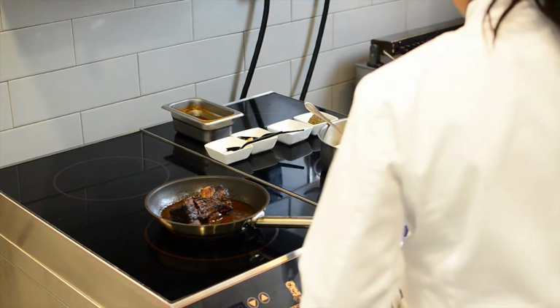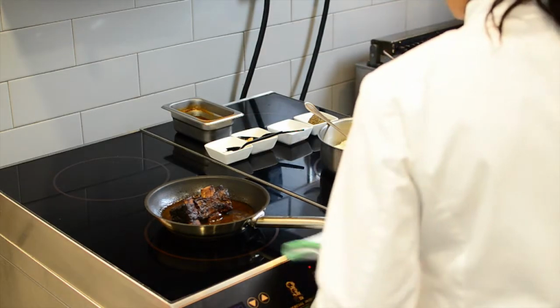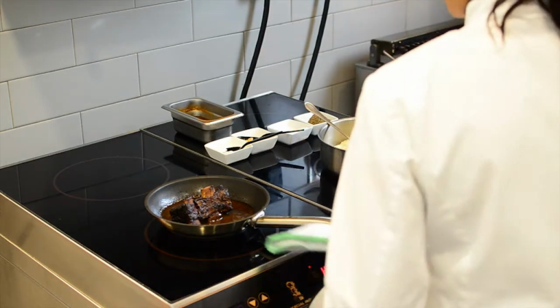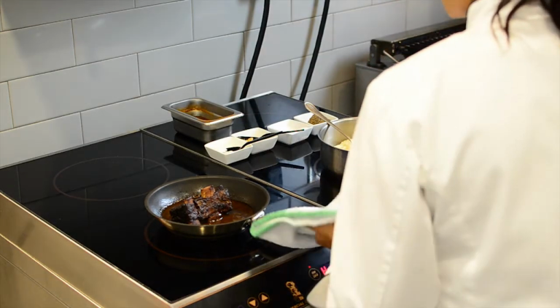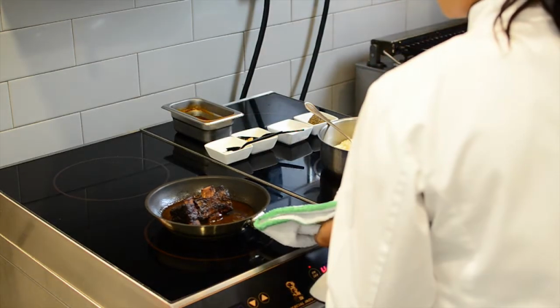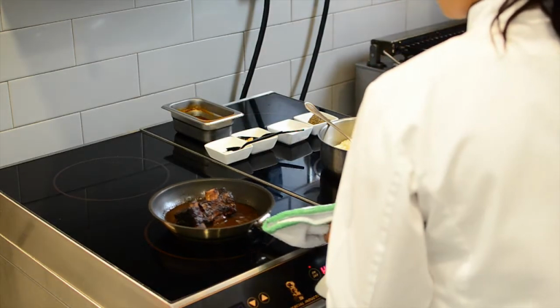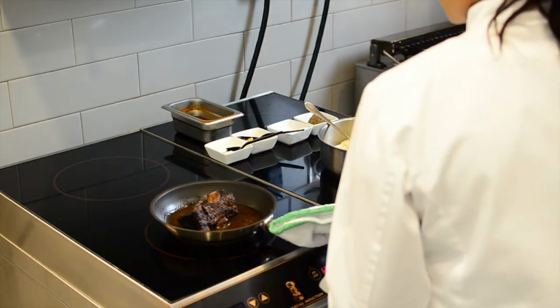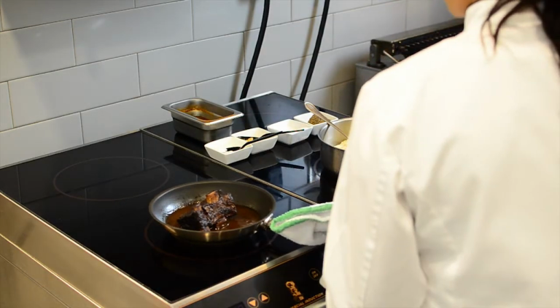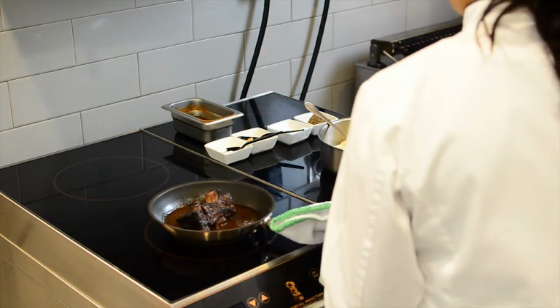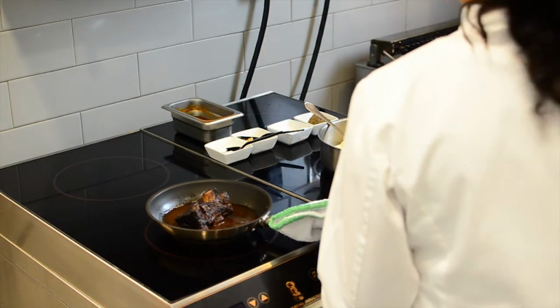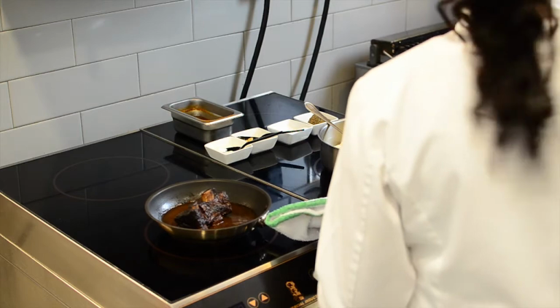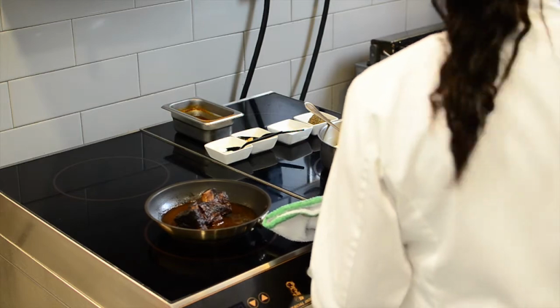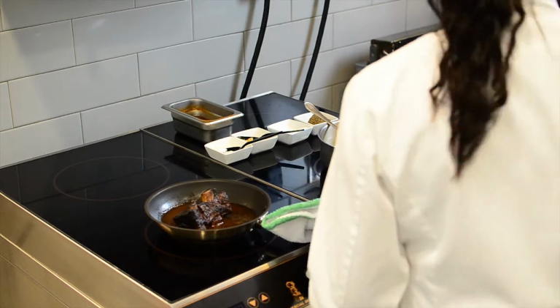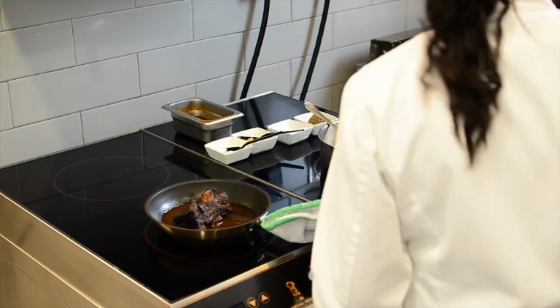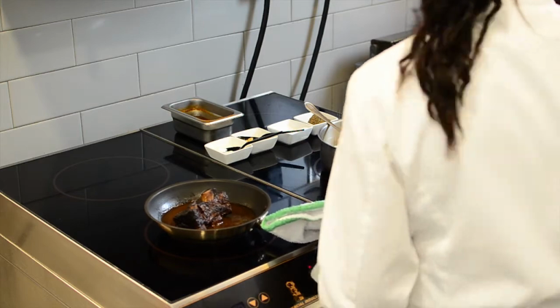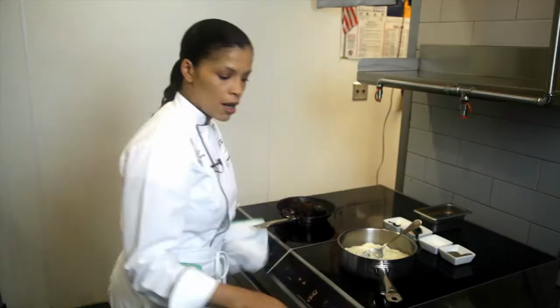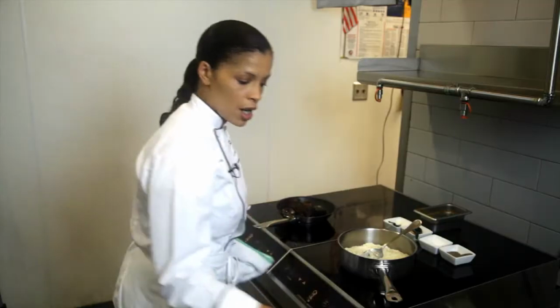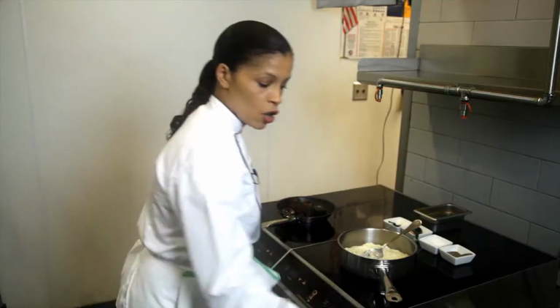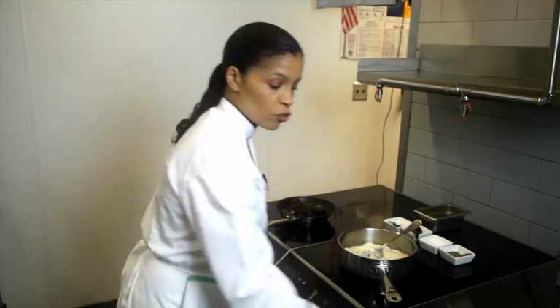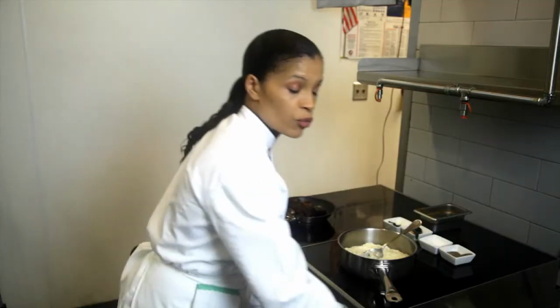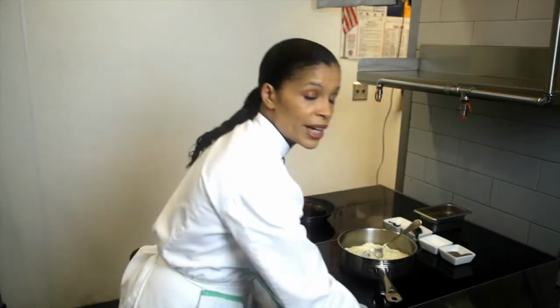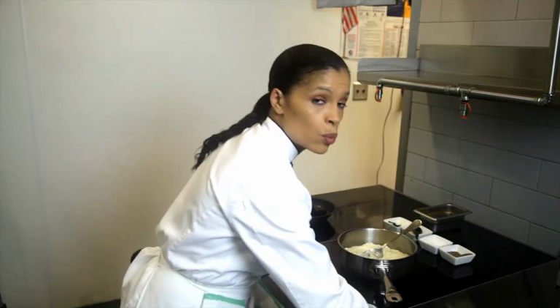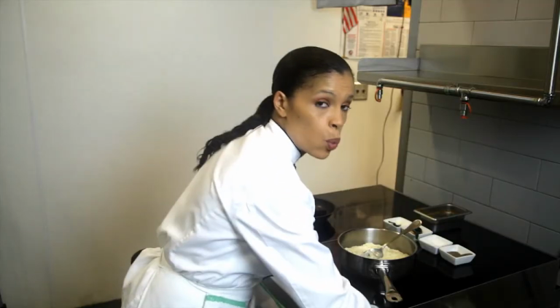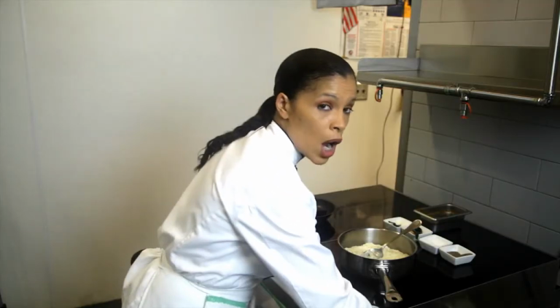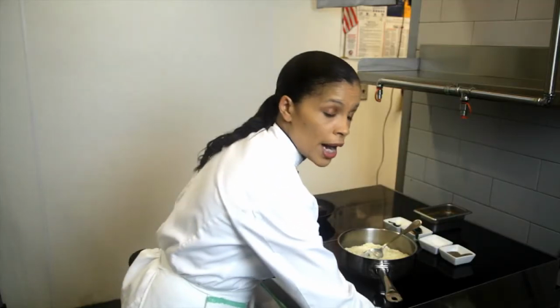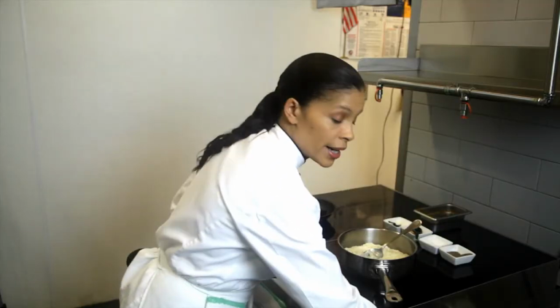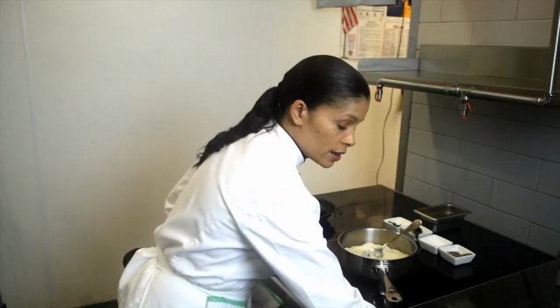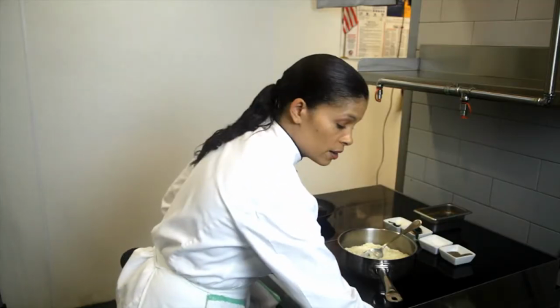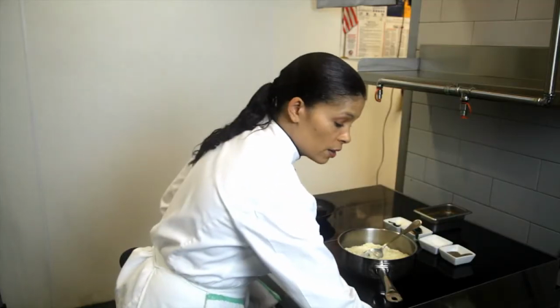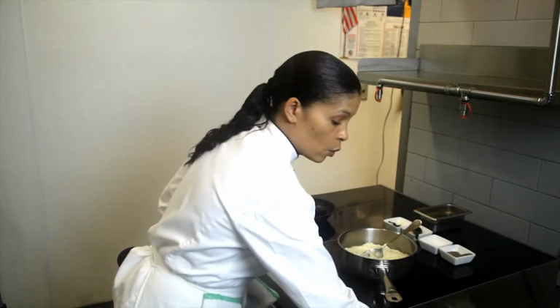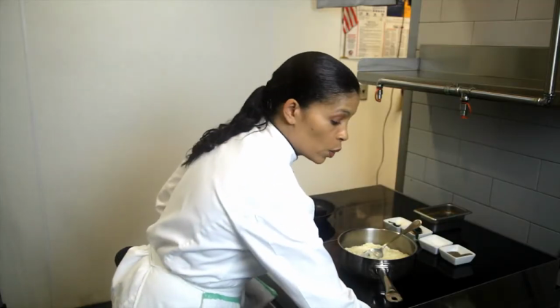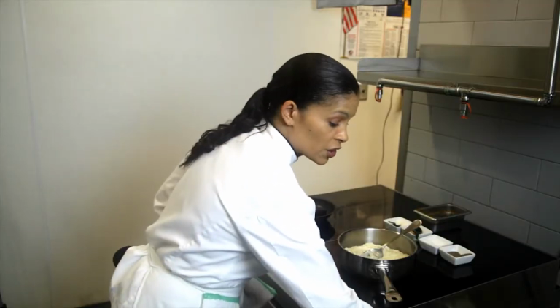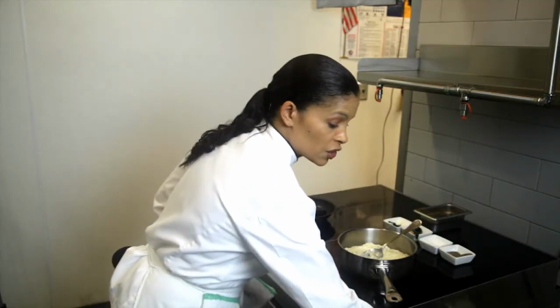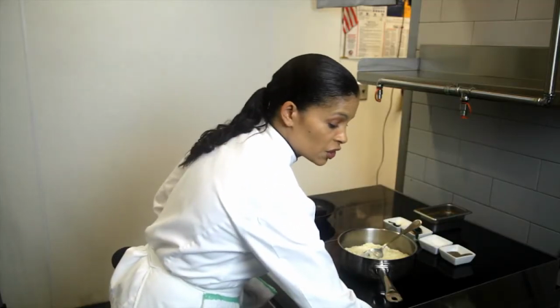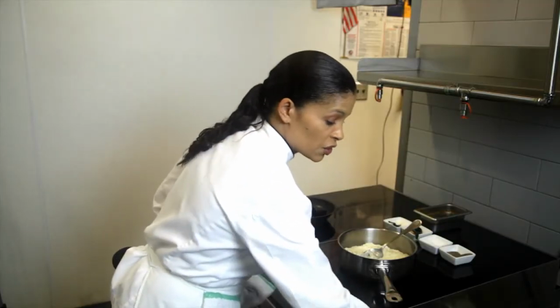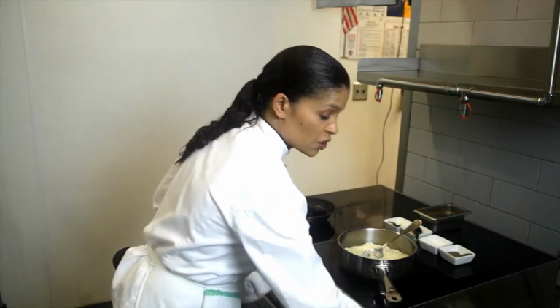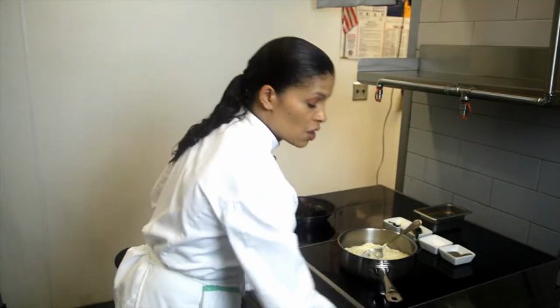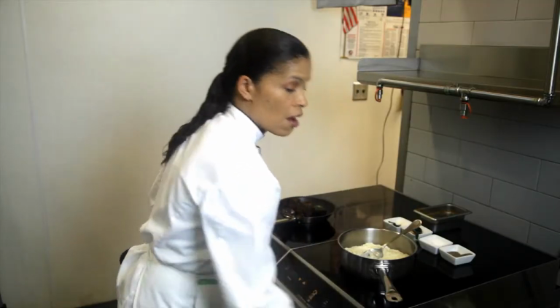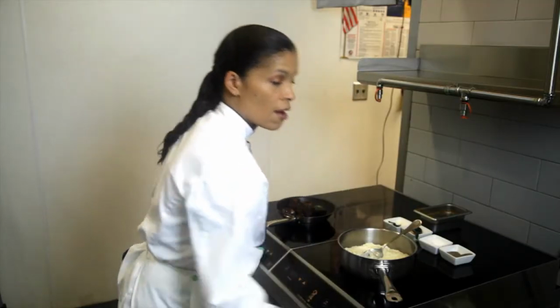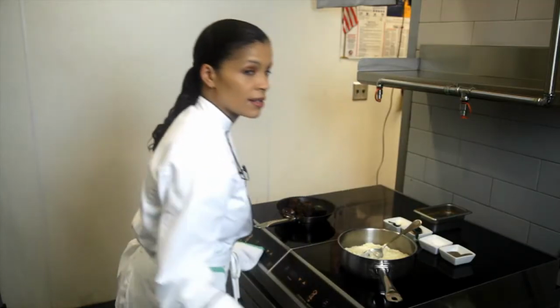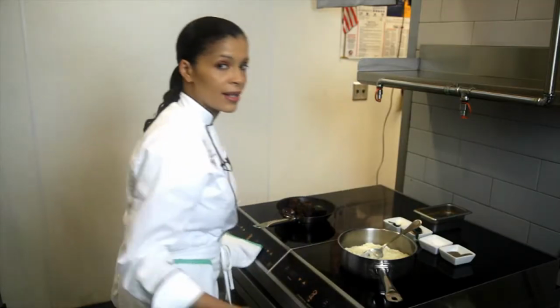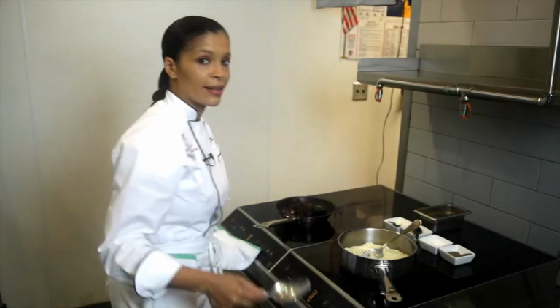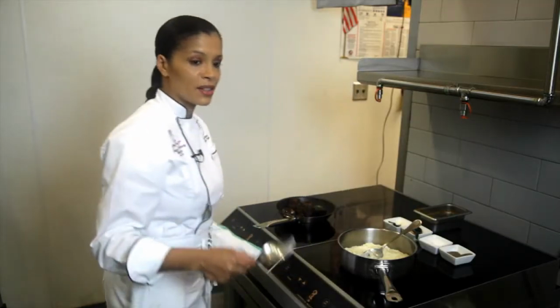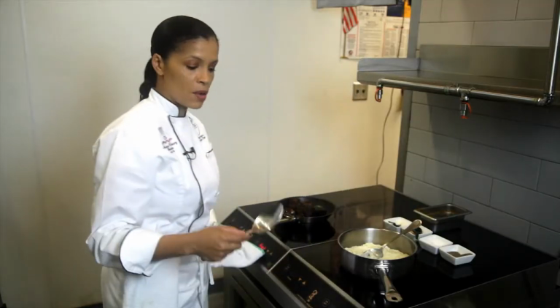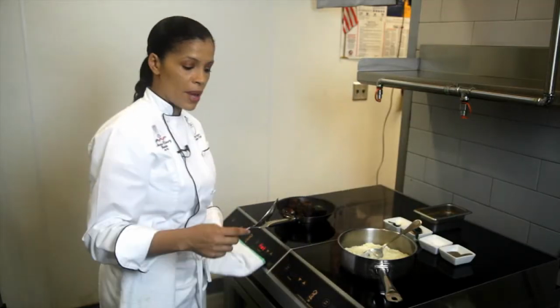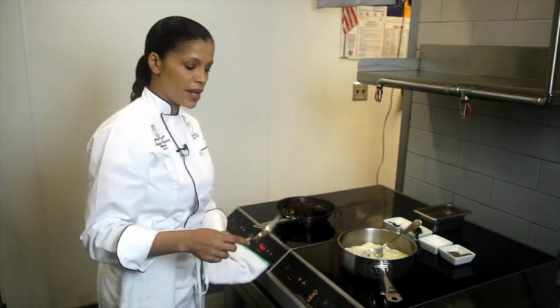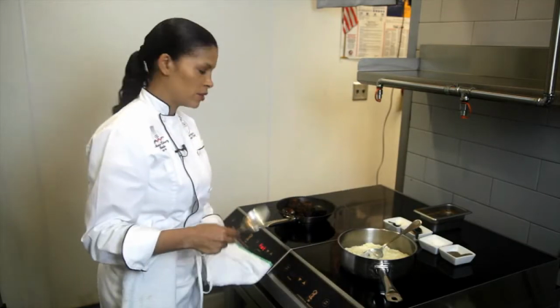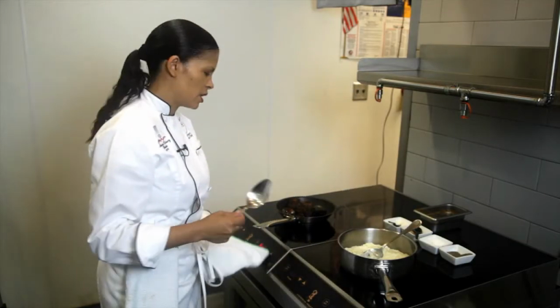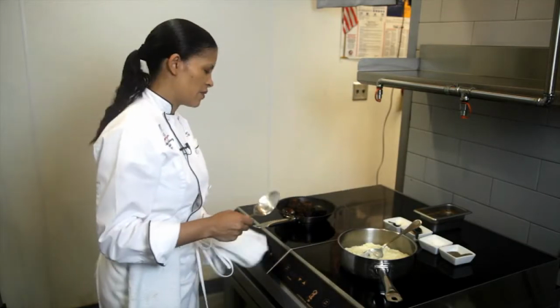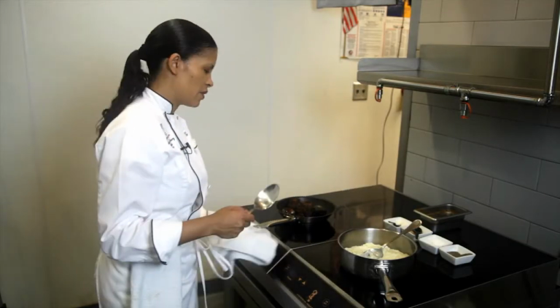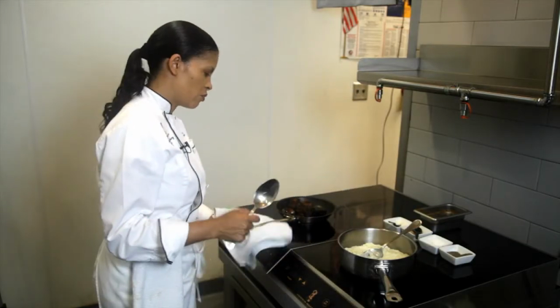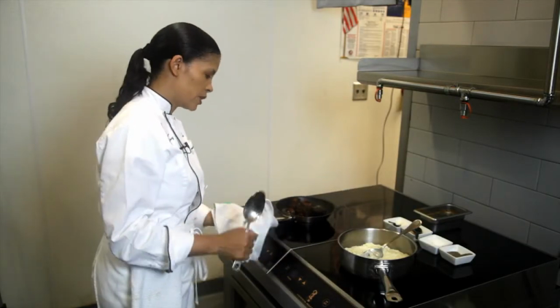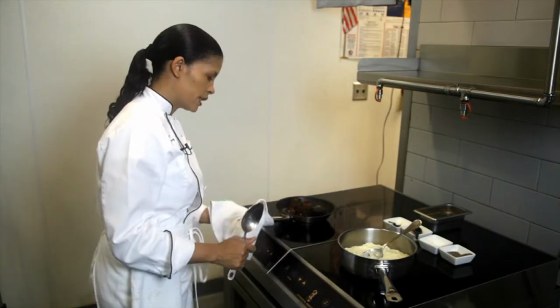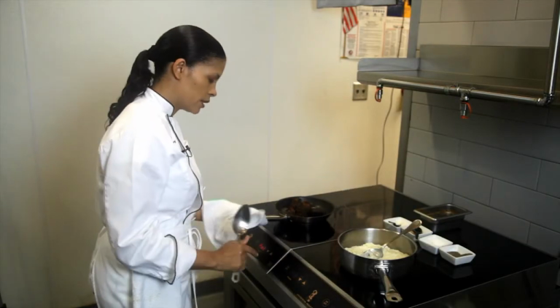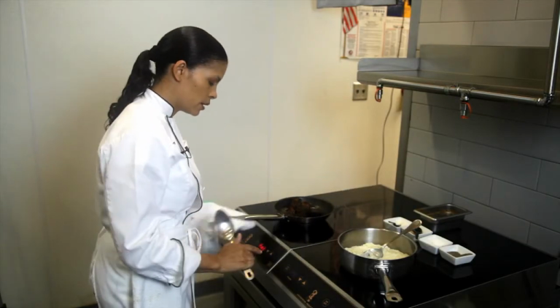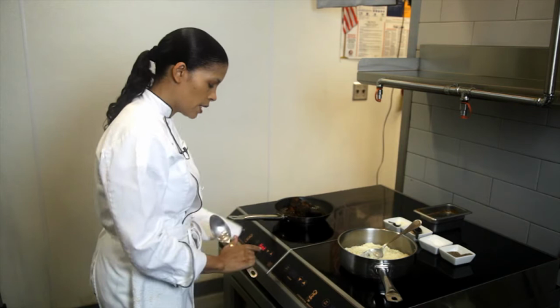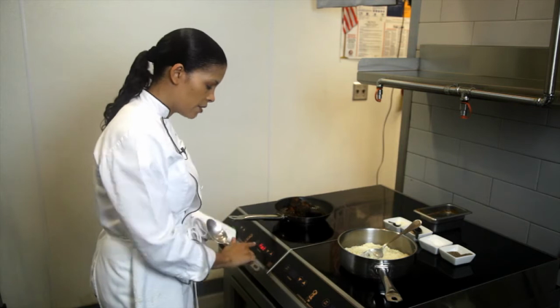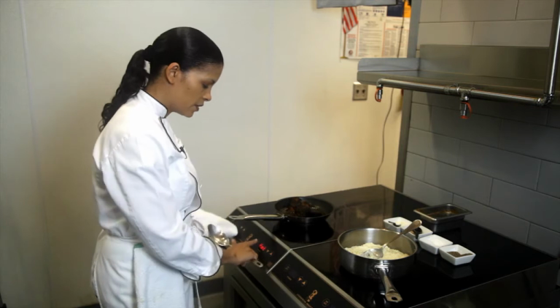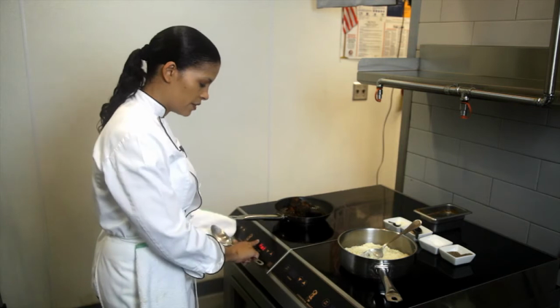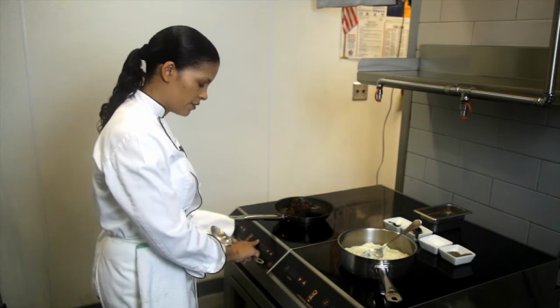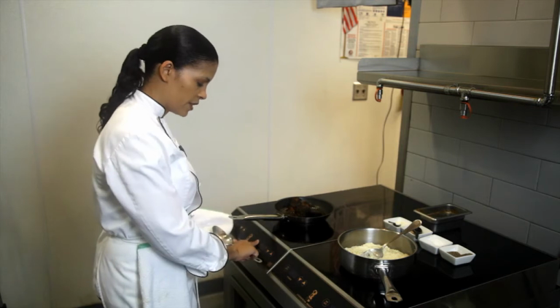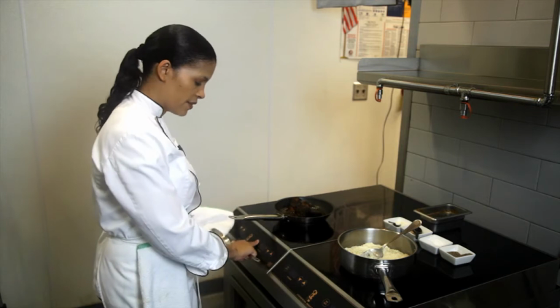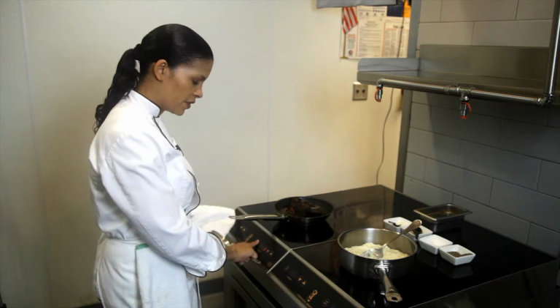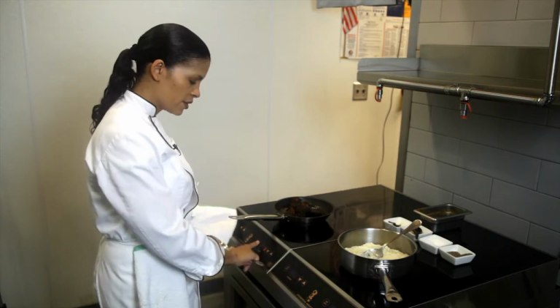Braising is a slow method of cooking where the product is completely submerged in a liquid. This is made with beef stock, red wine, Worcestershire sauce, and tomato to give it really lovely flavors.